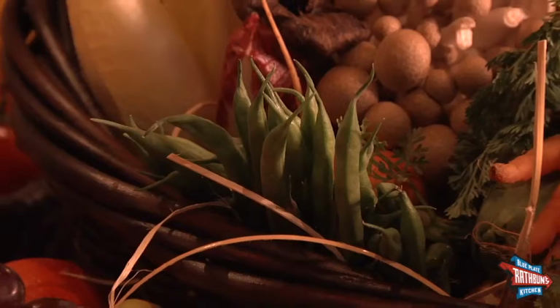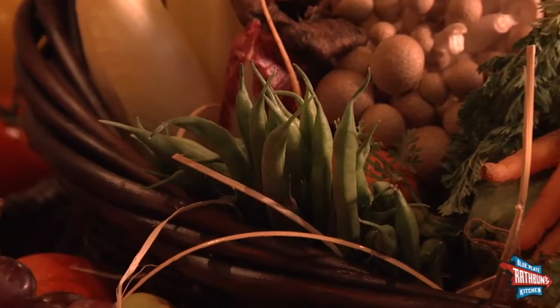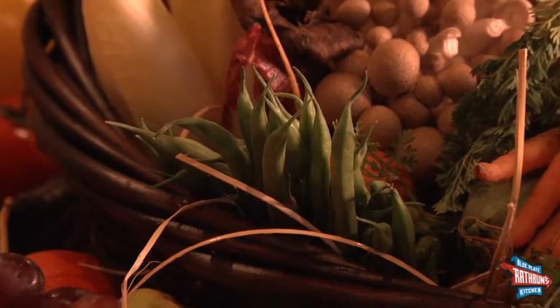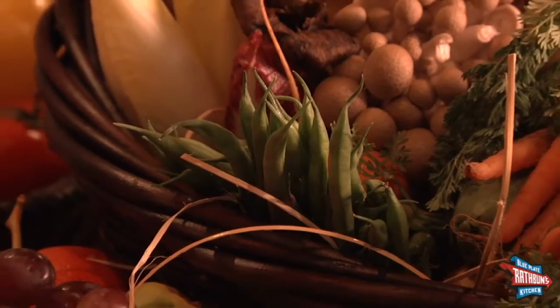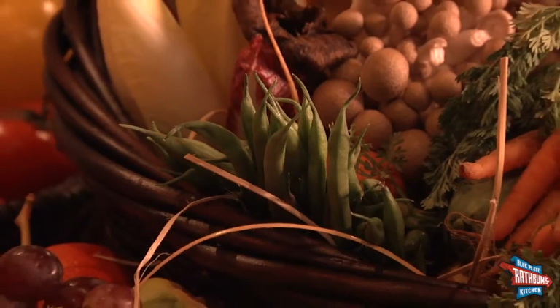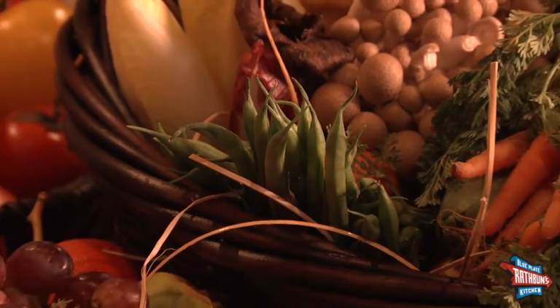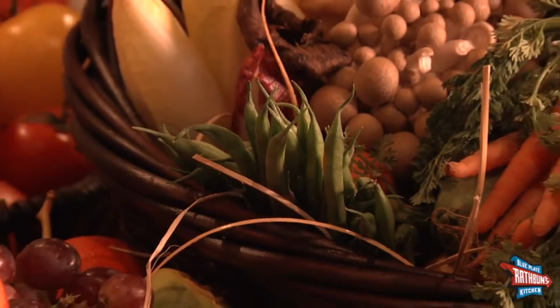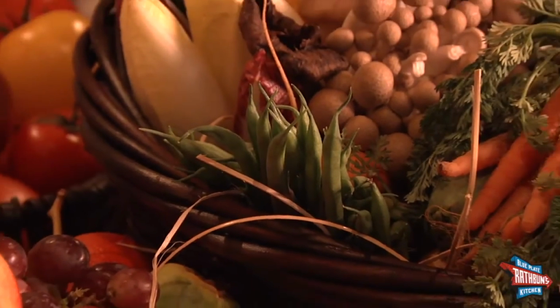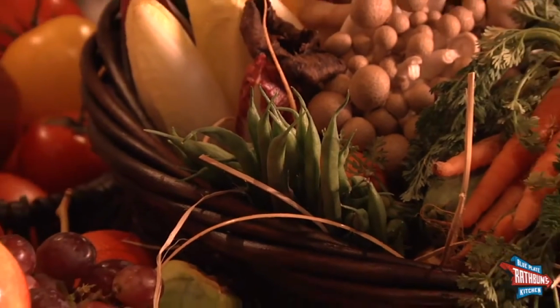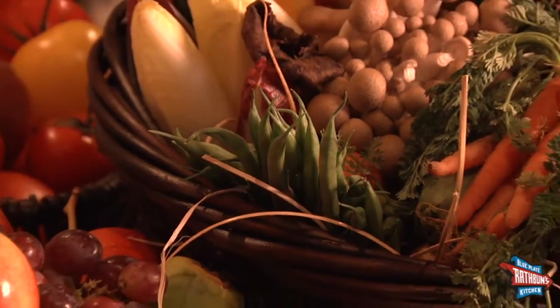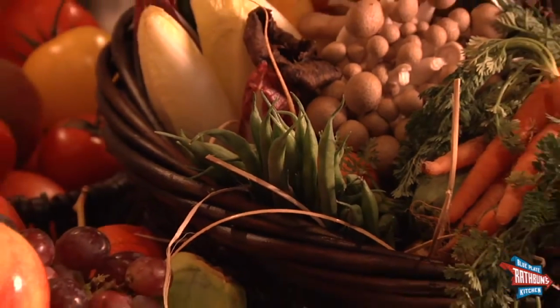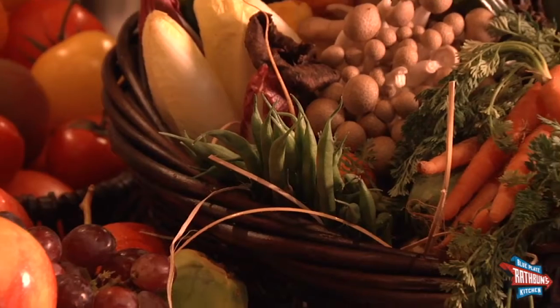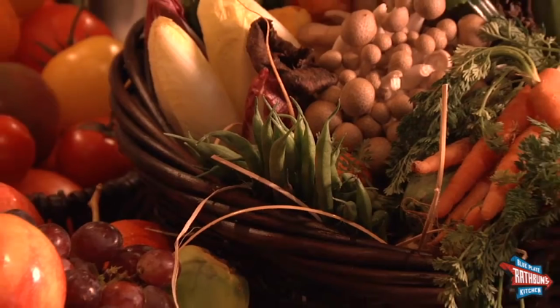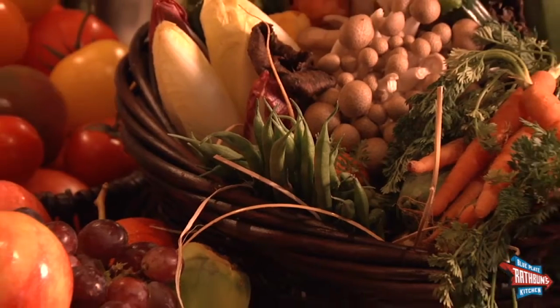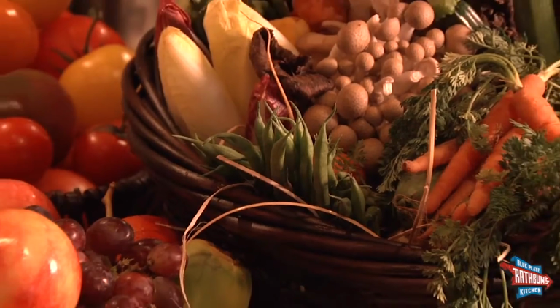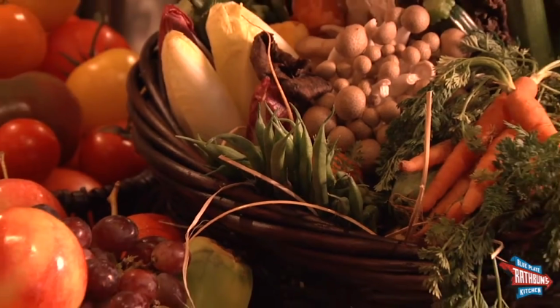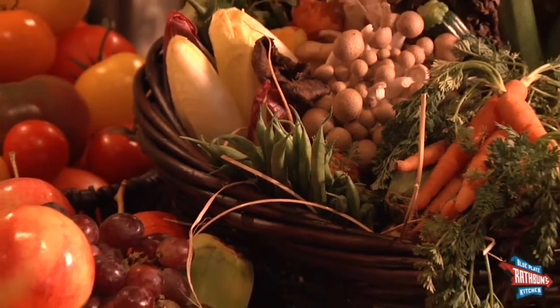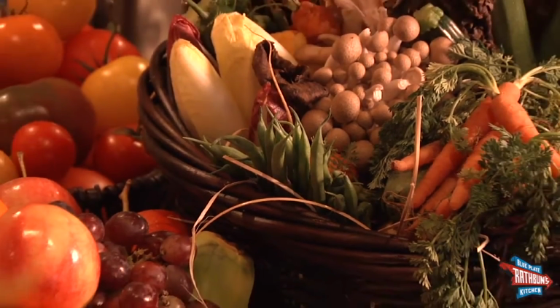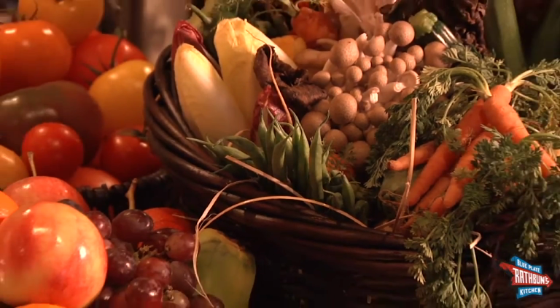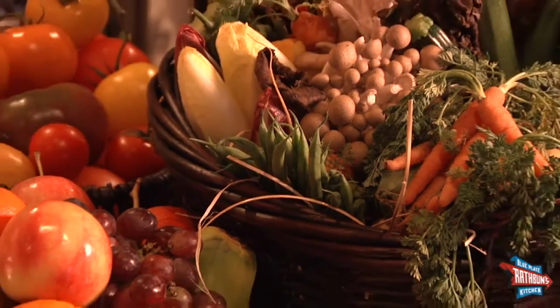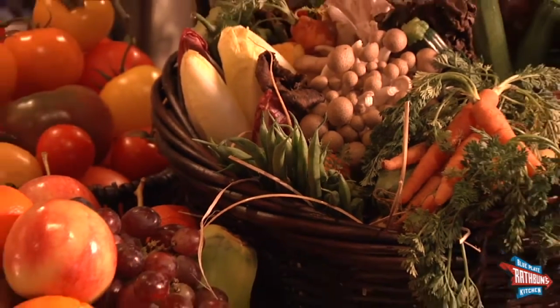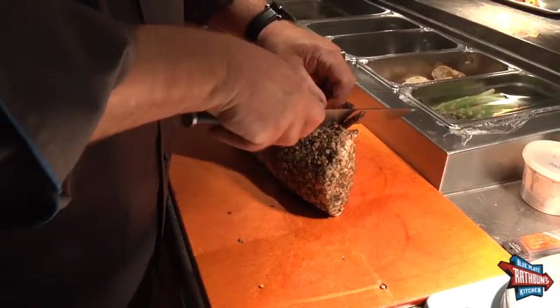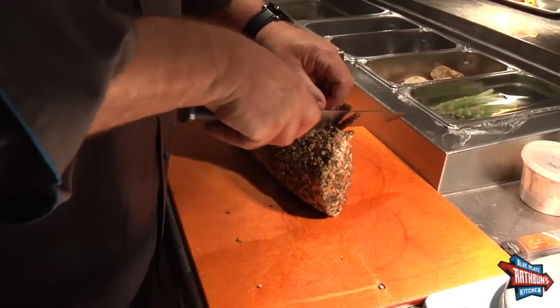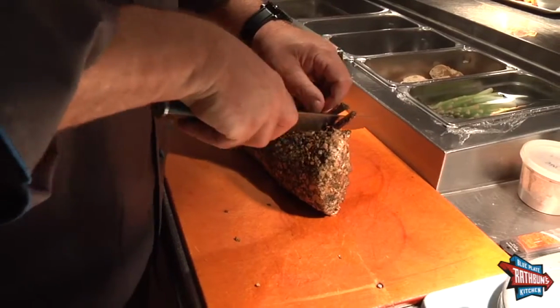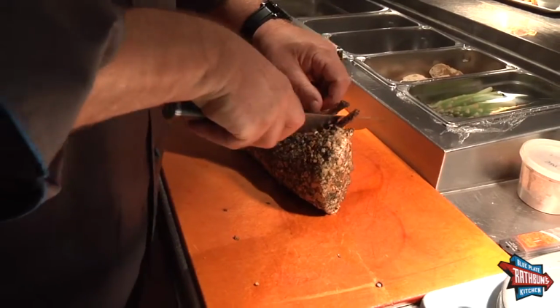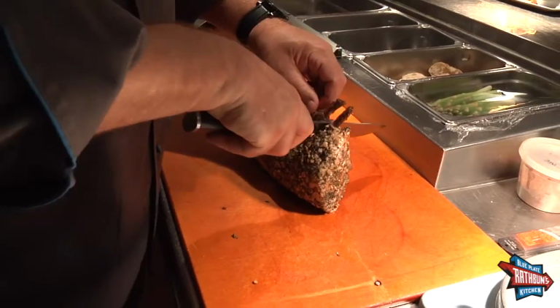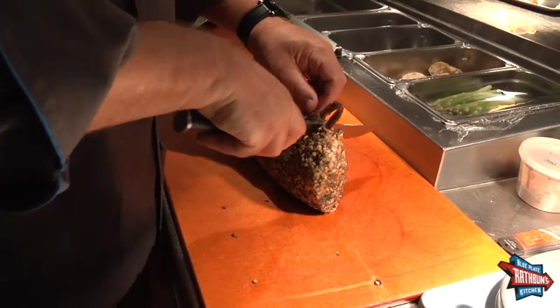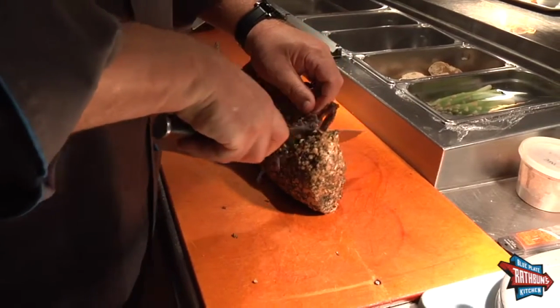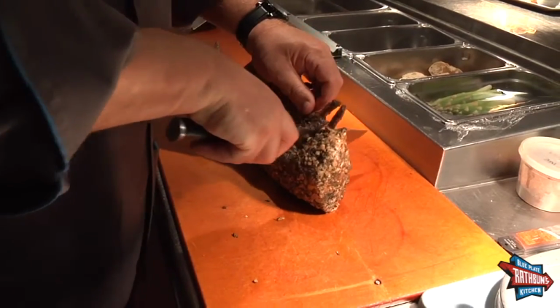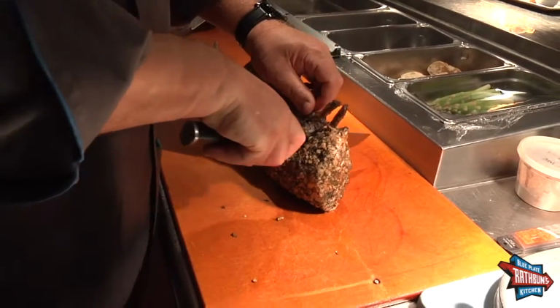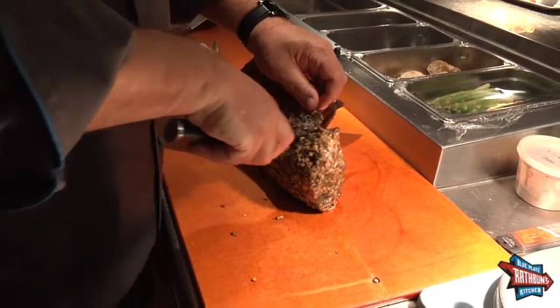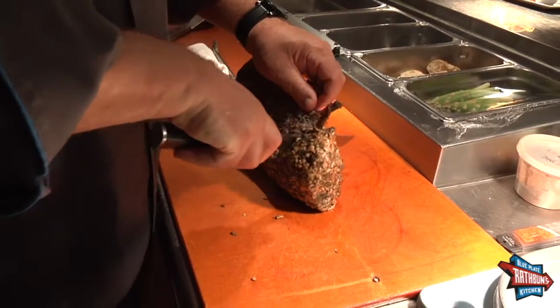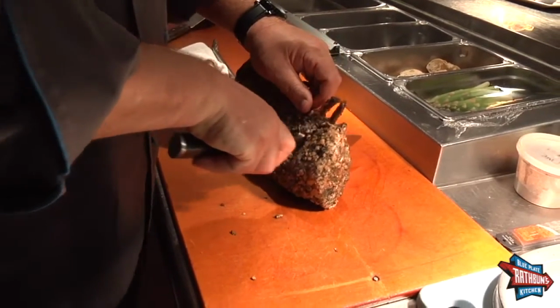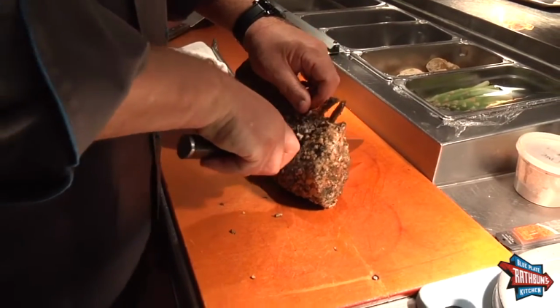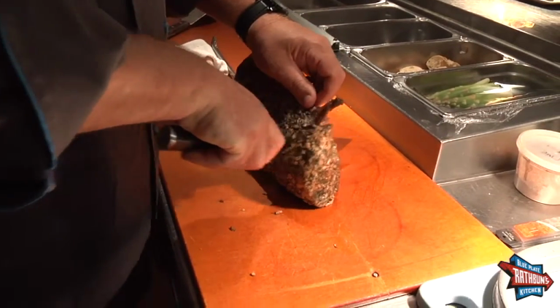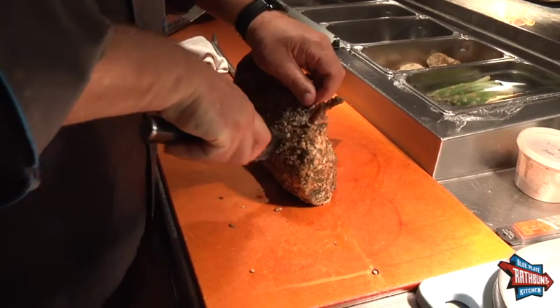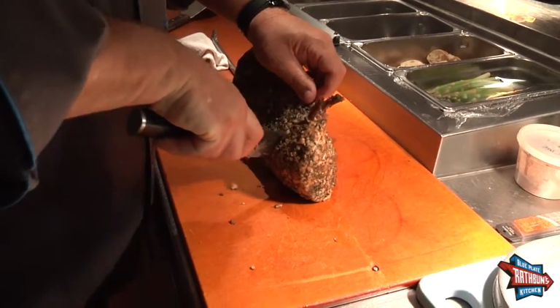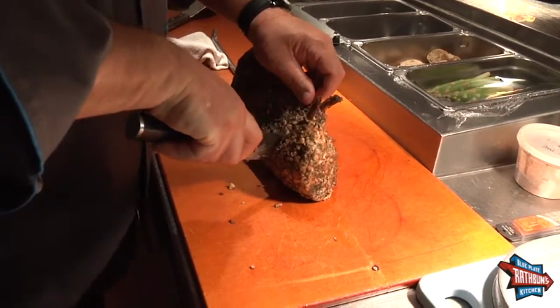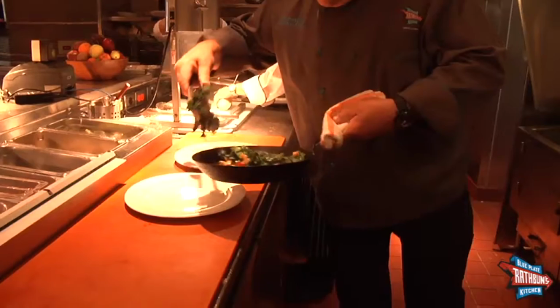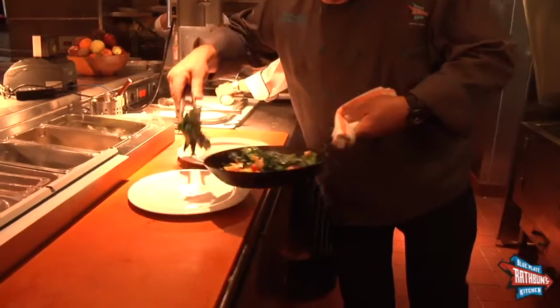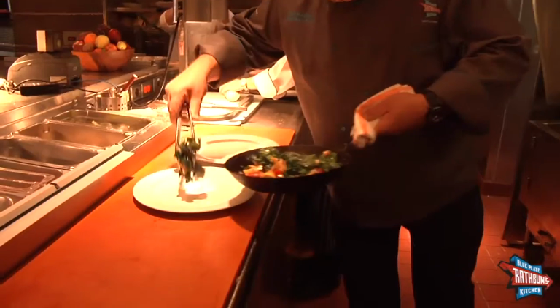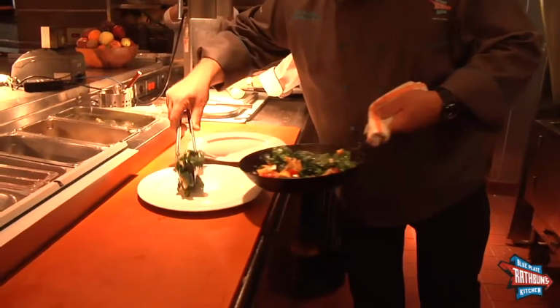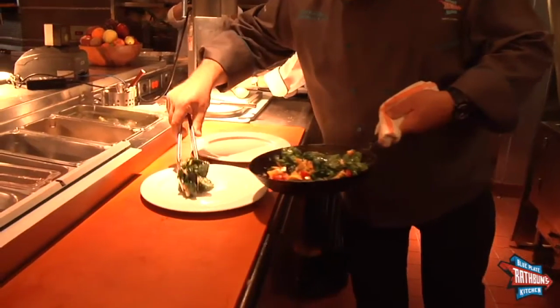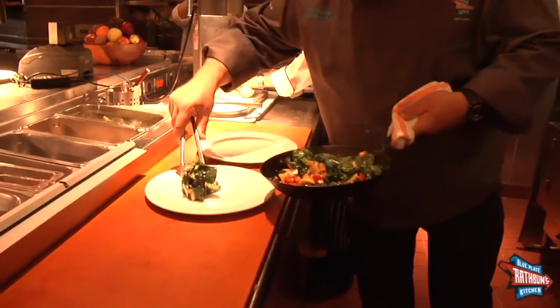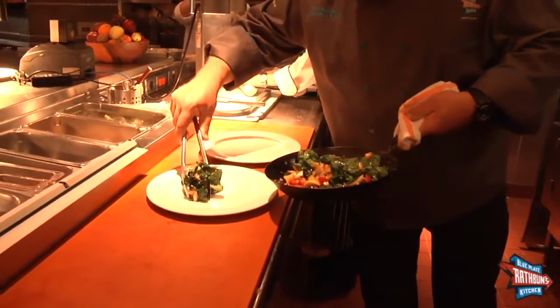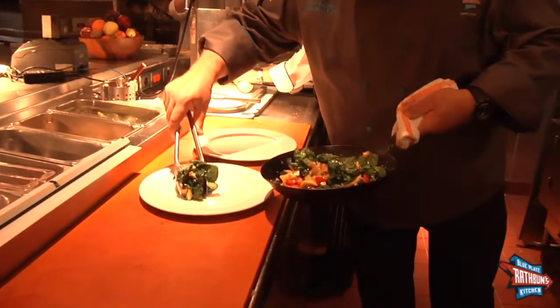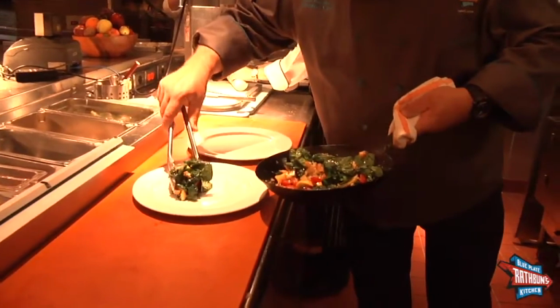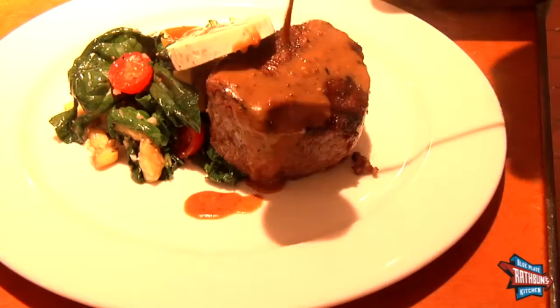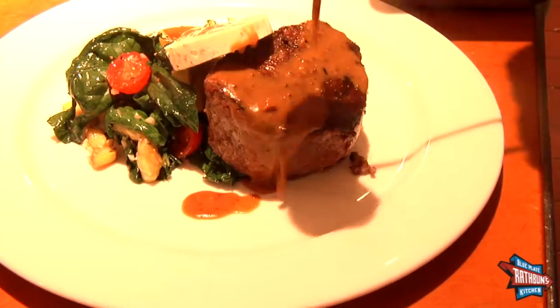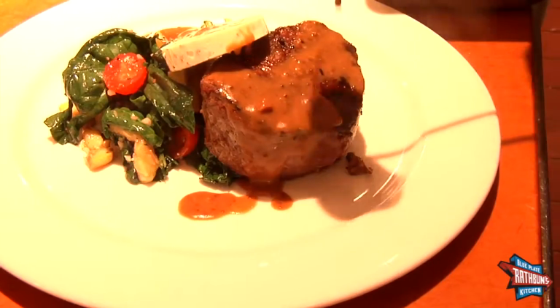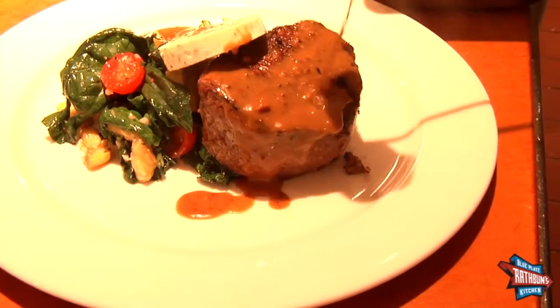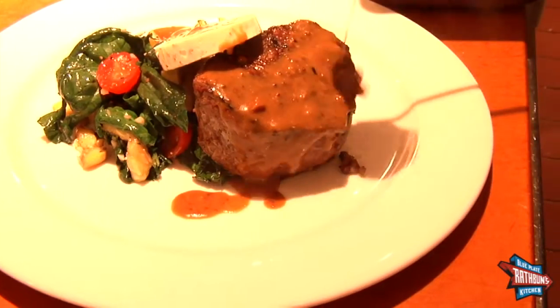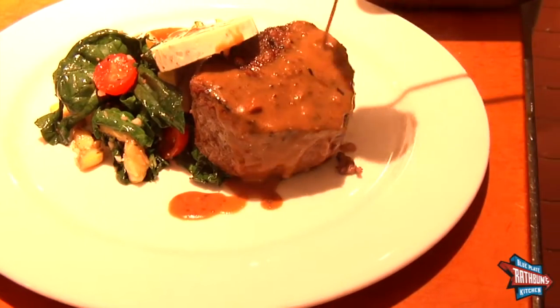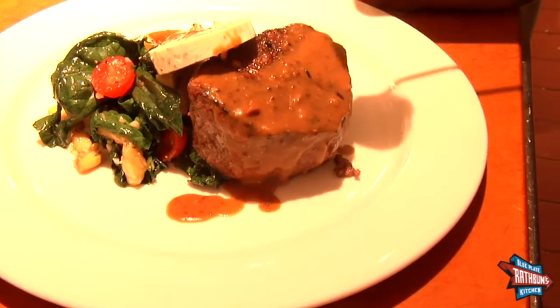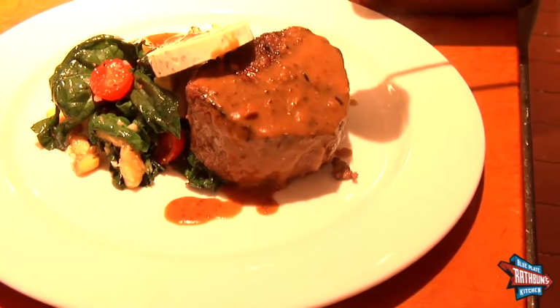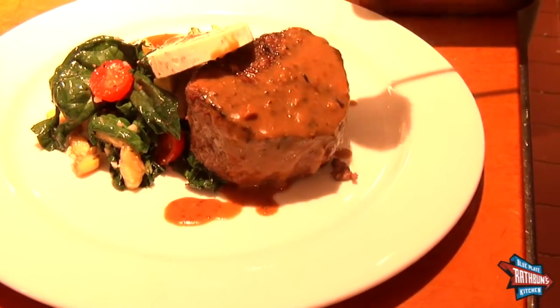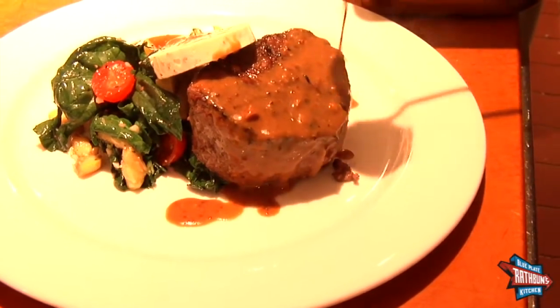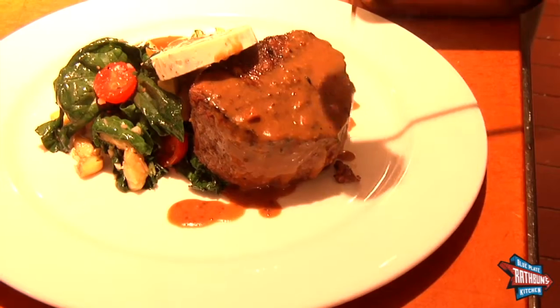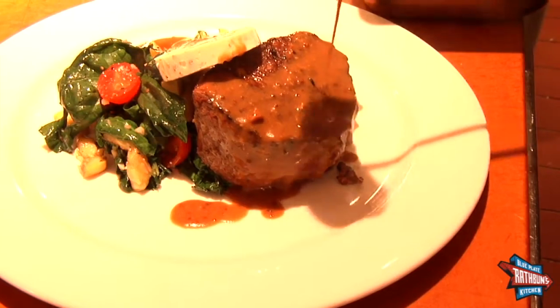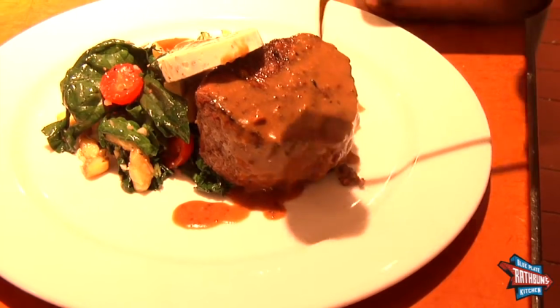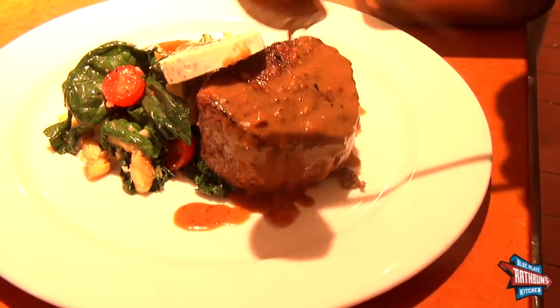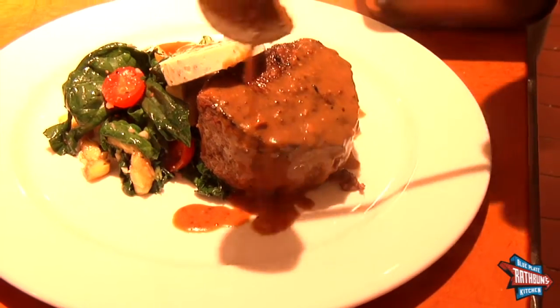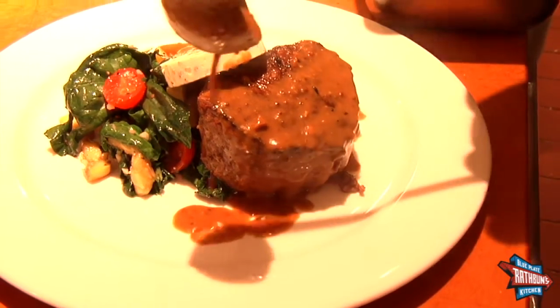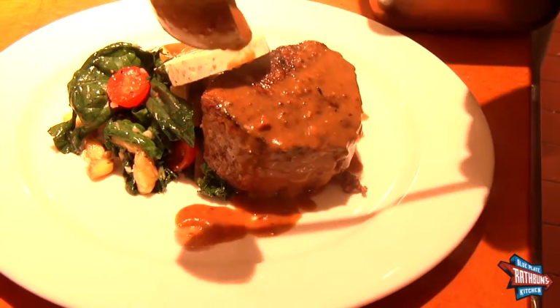Because we use fresh, seasonal products, our customers are always pleasantly surprised with the changing menu and new chef creations.